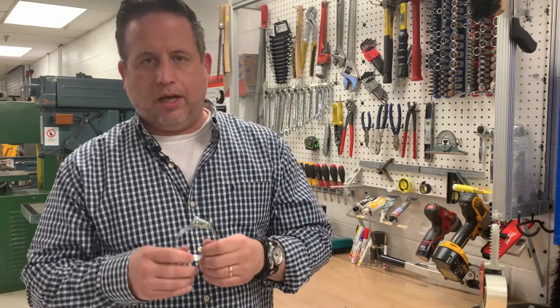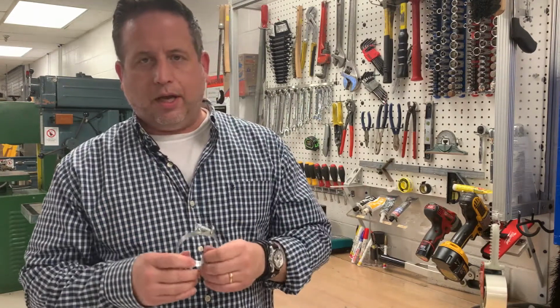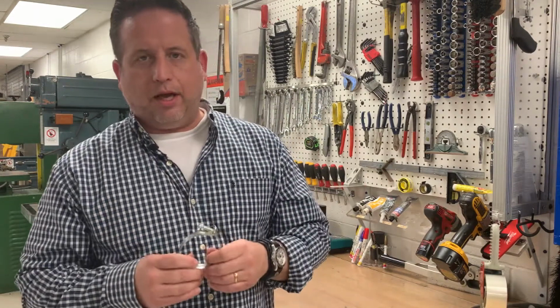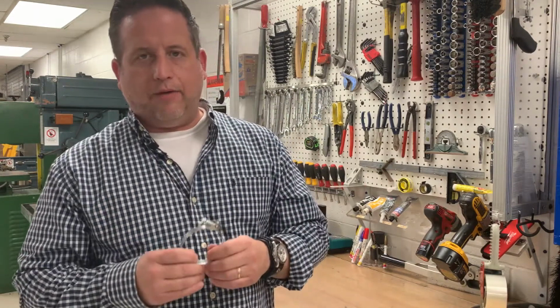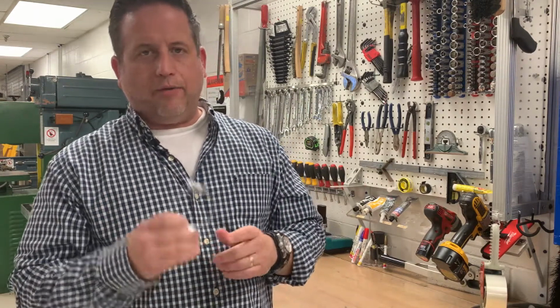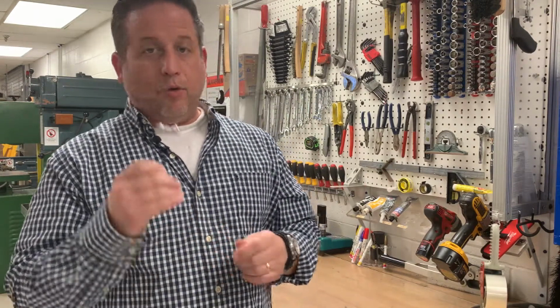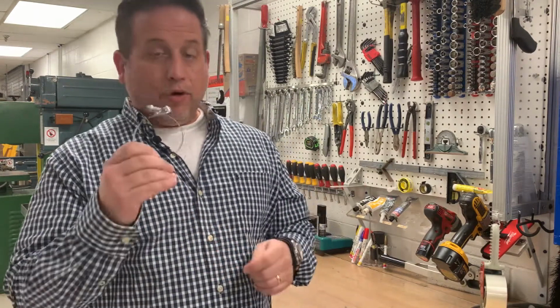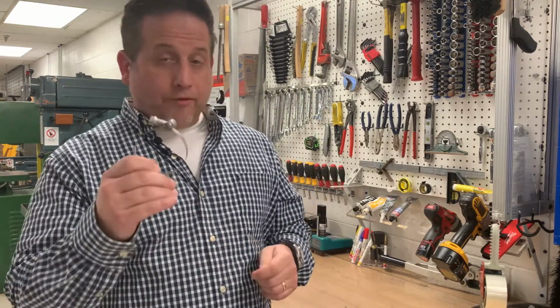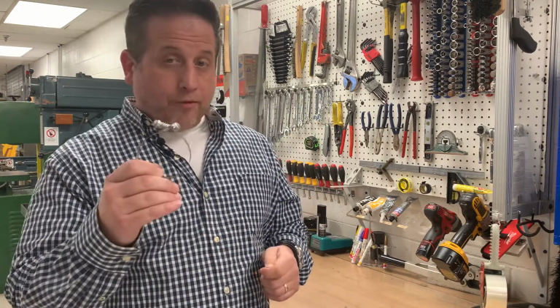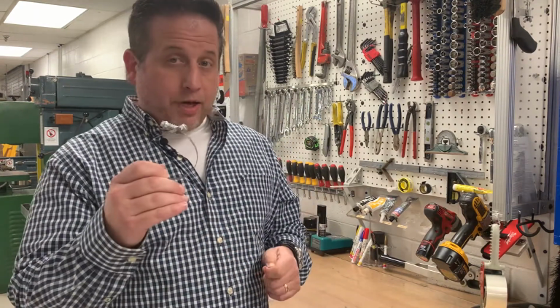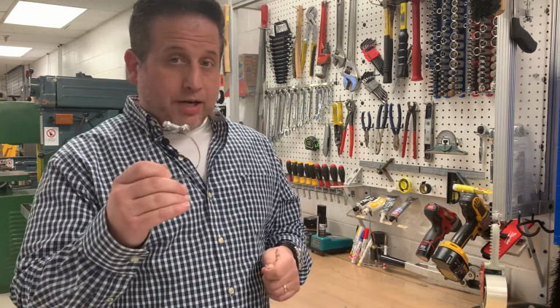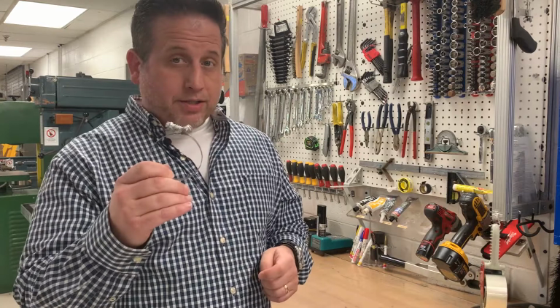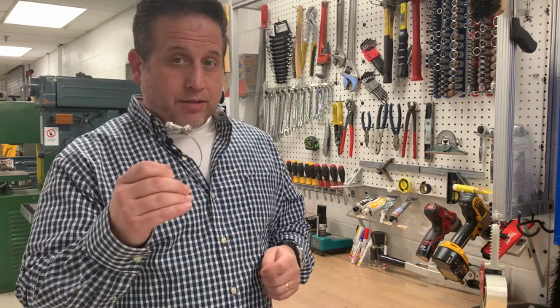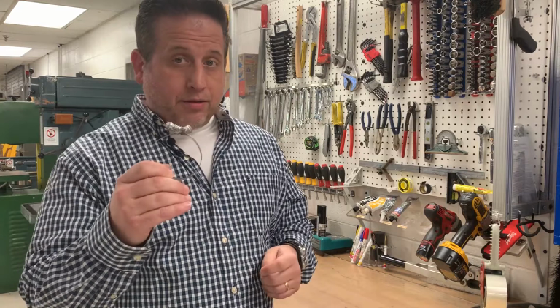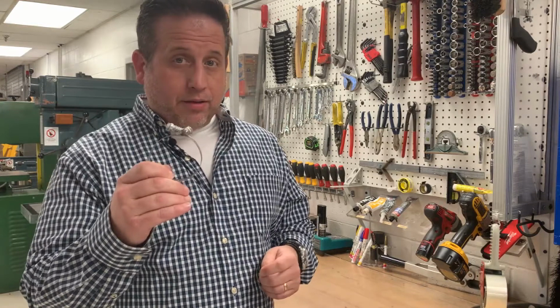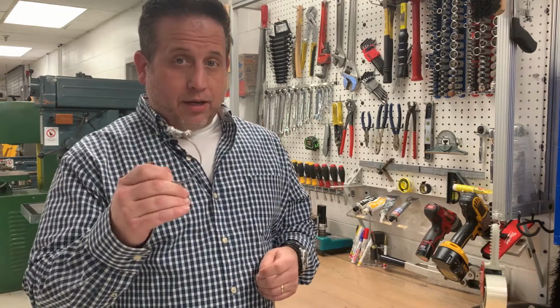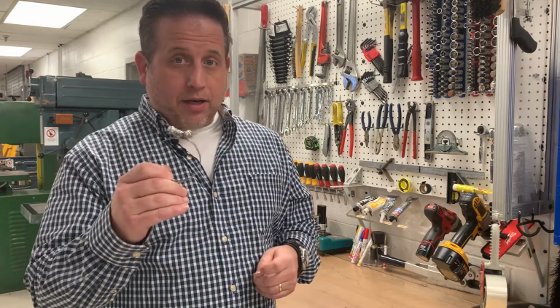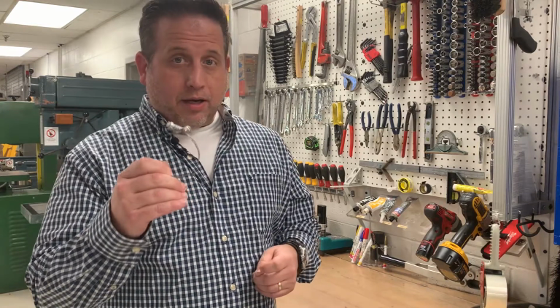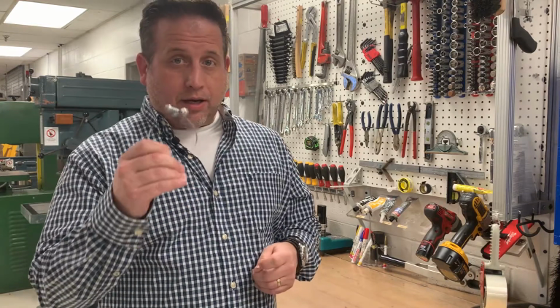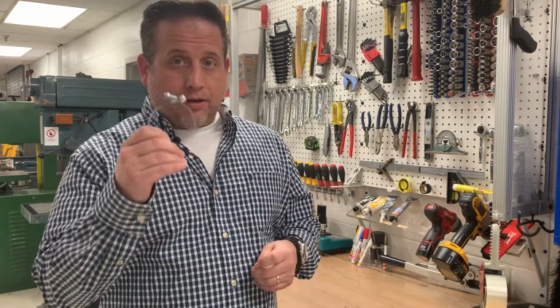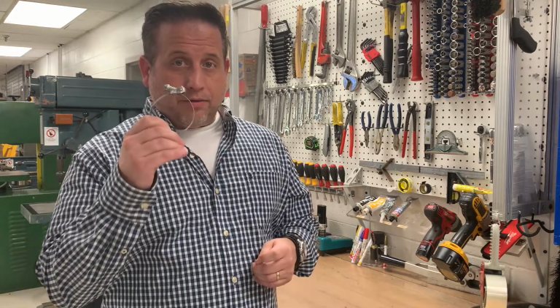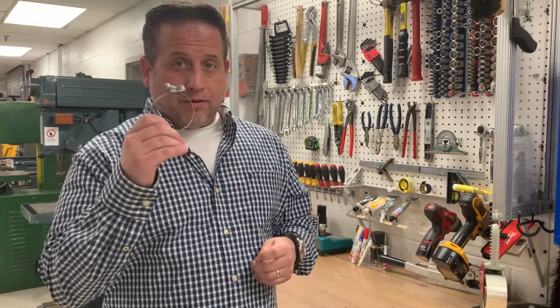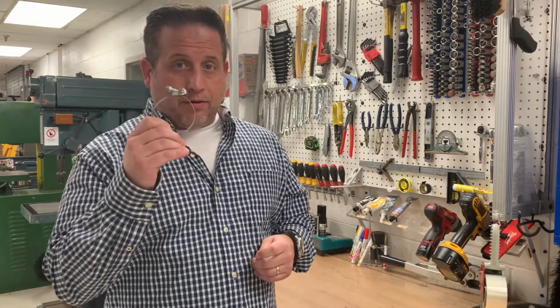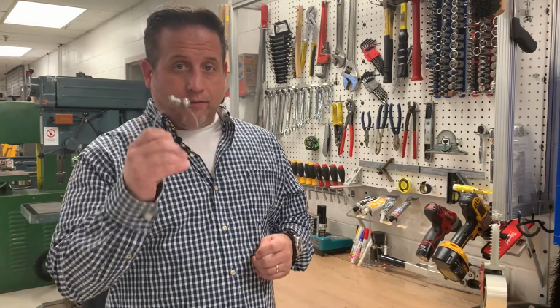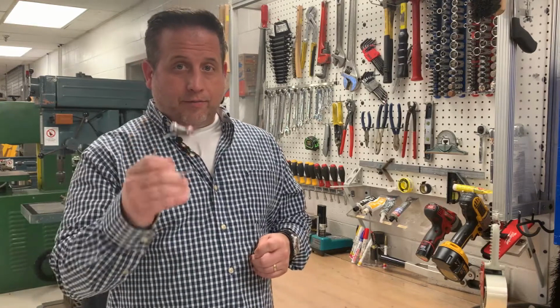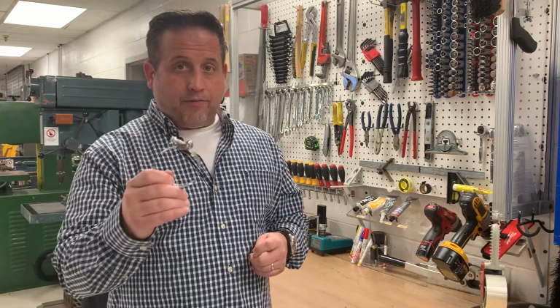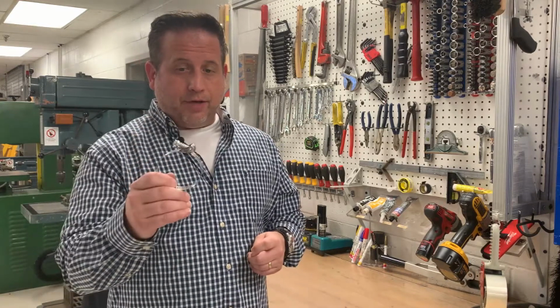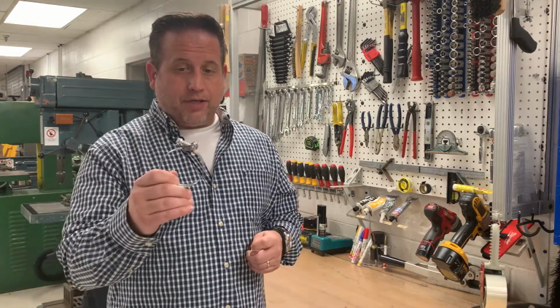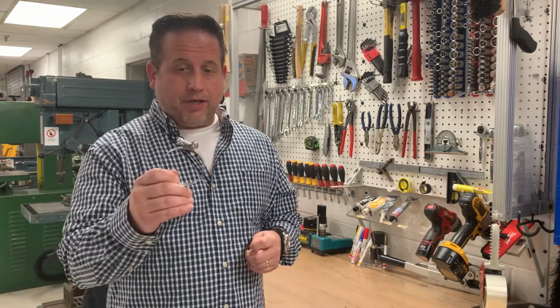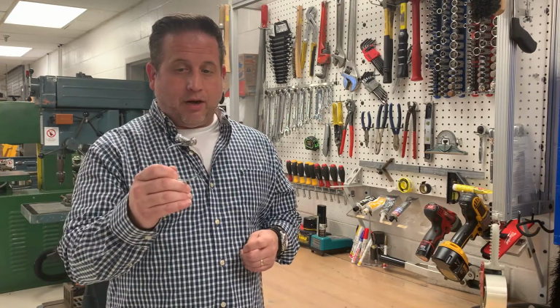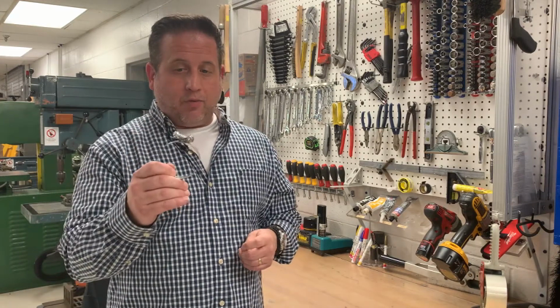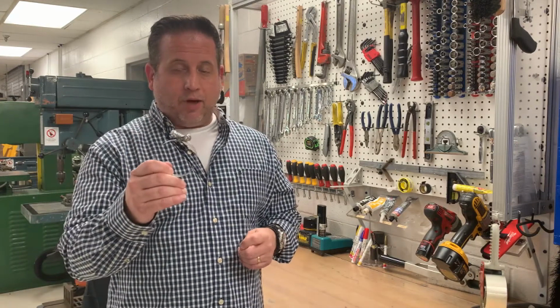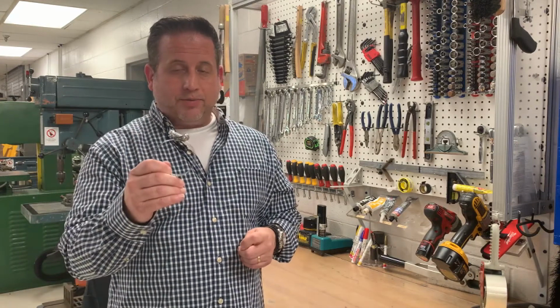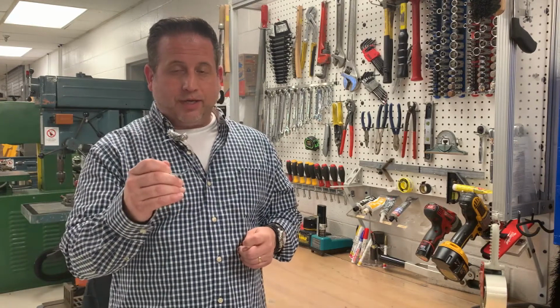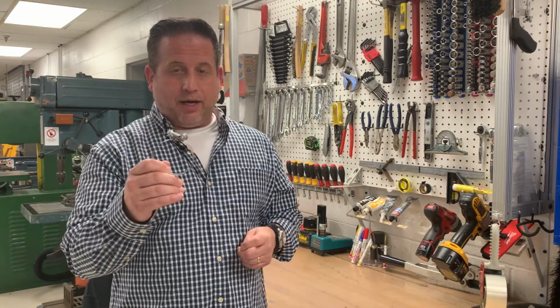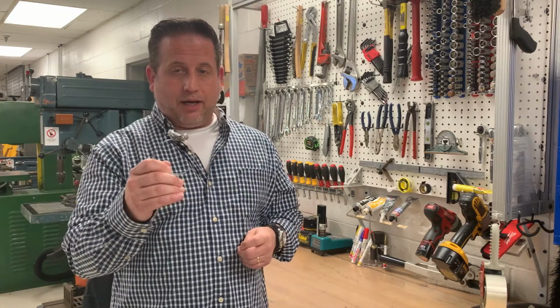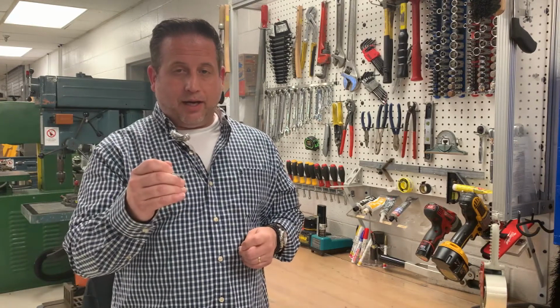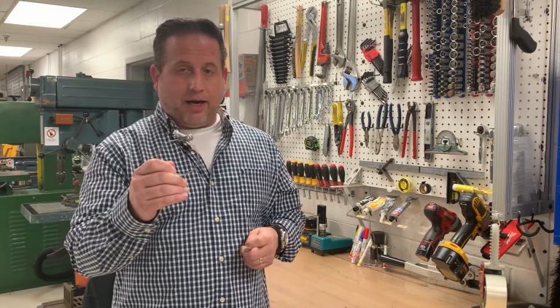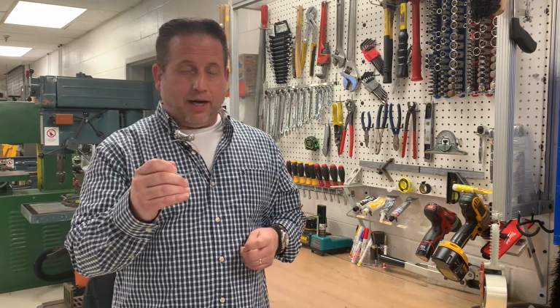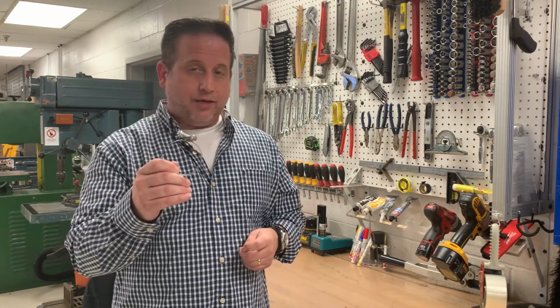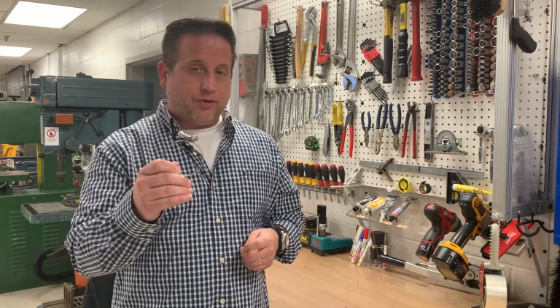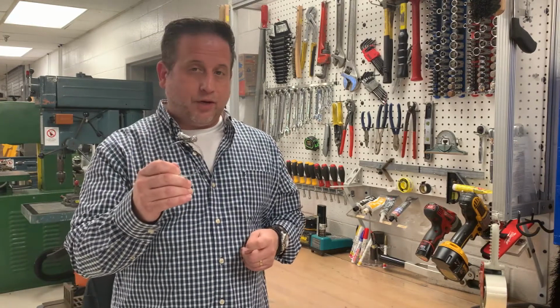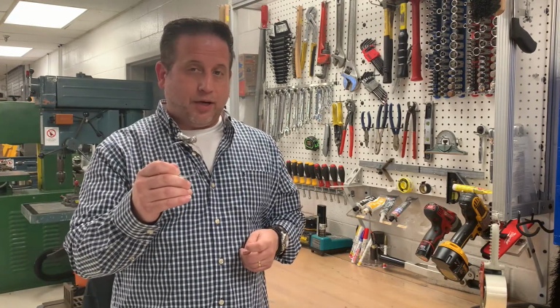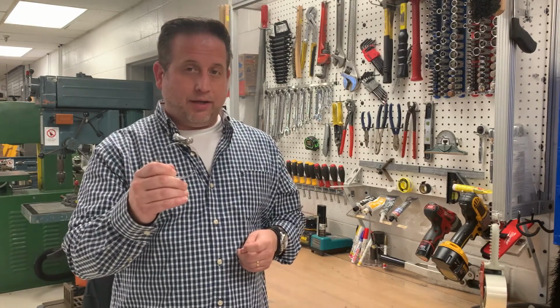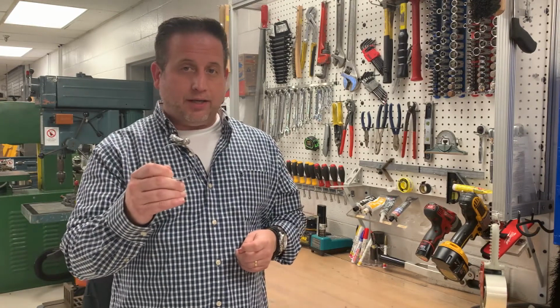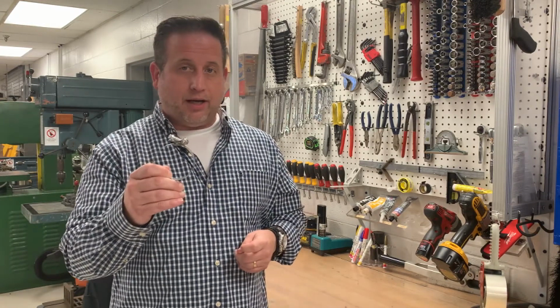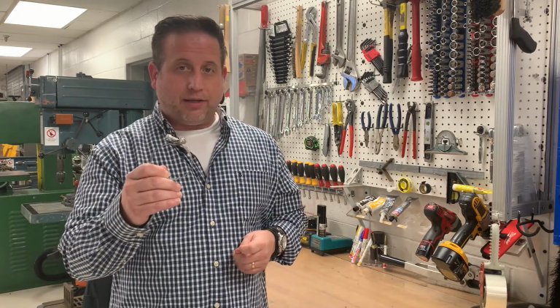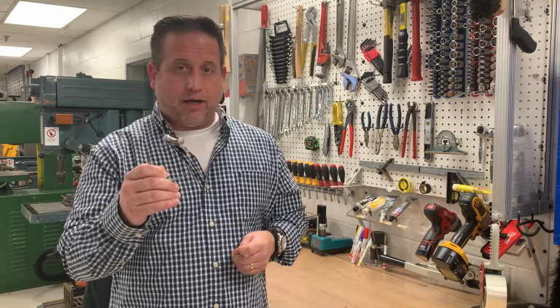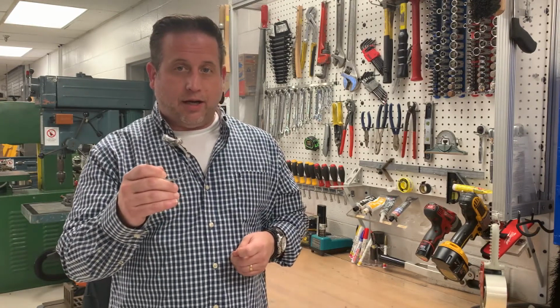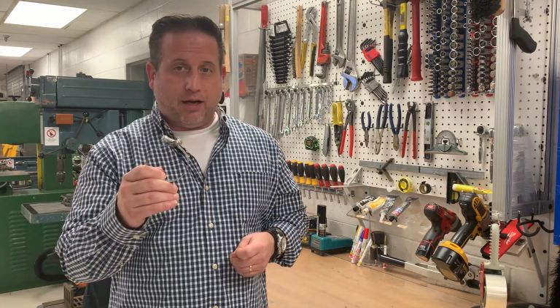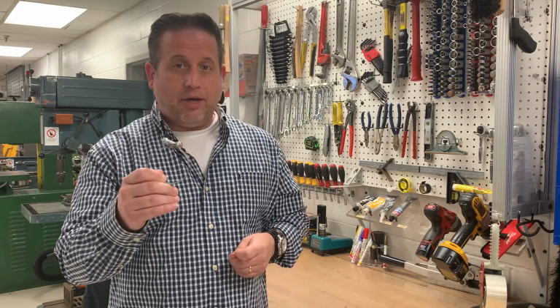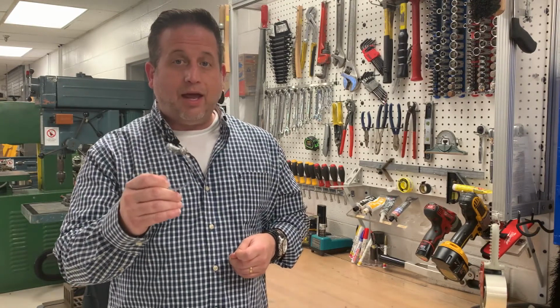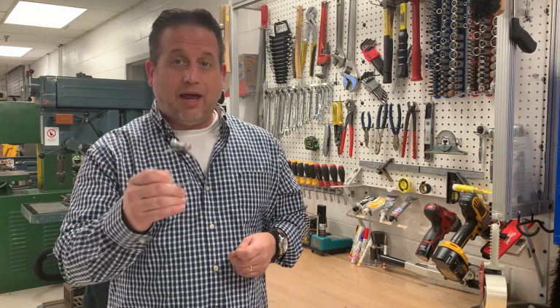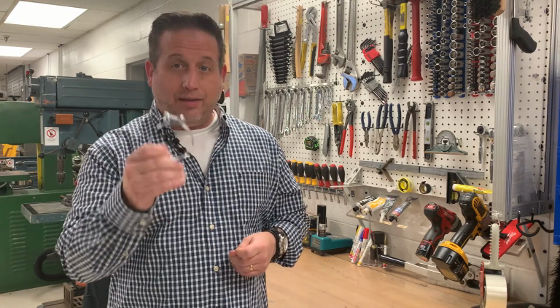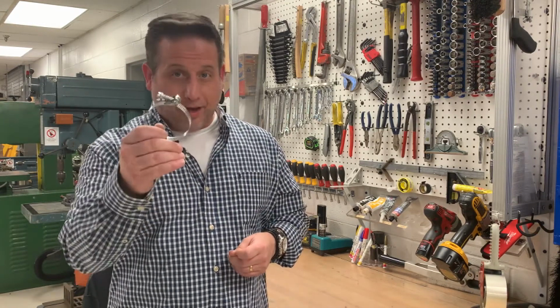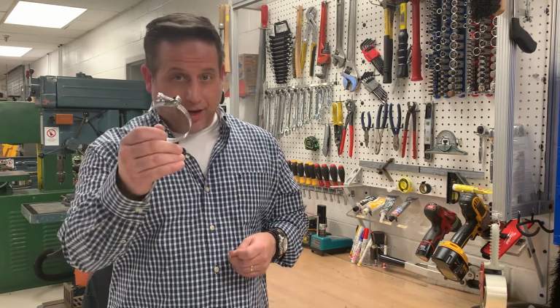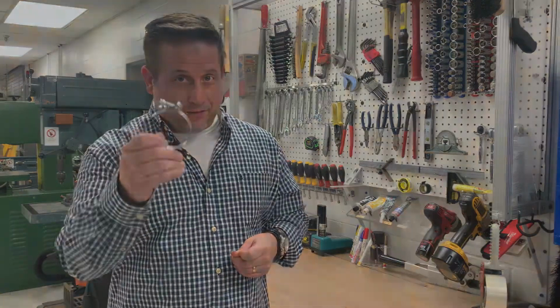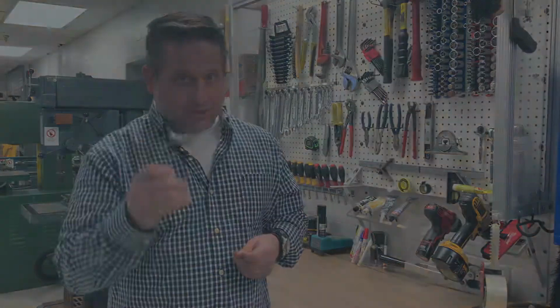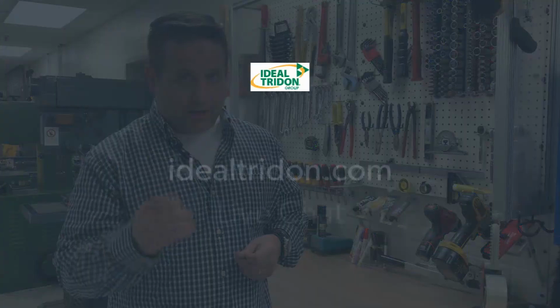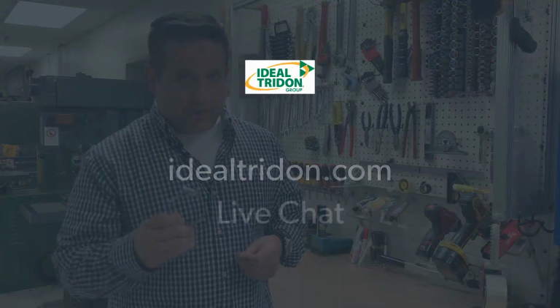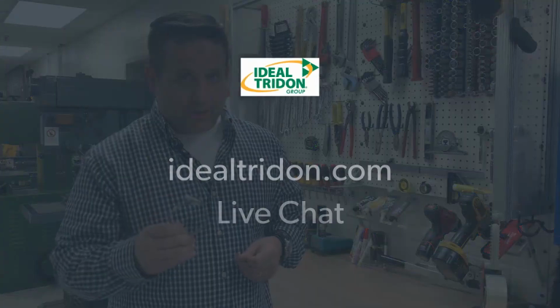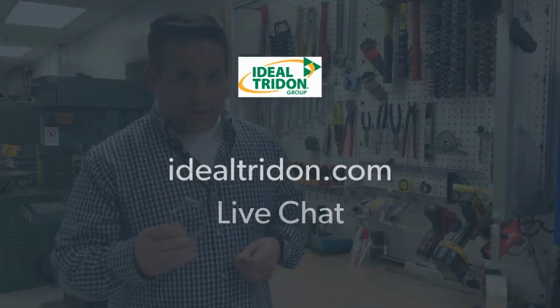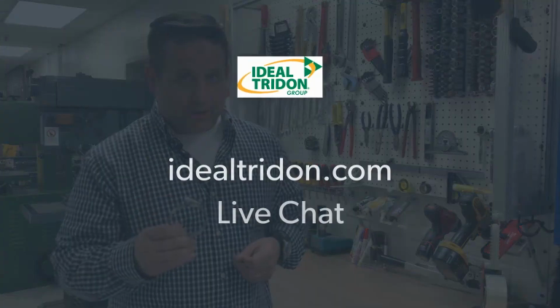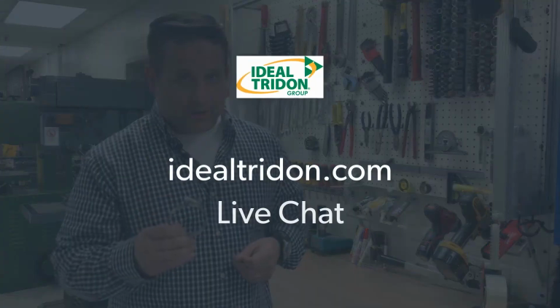For more information you can visit our website at IdealTridon.com and live chat with us.